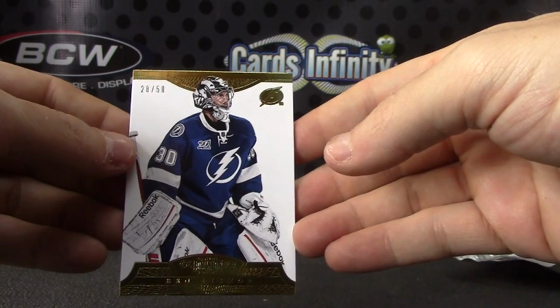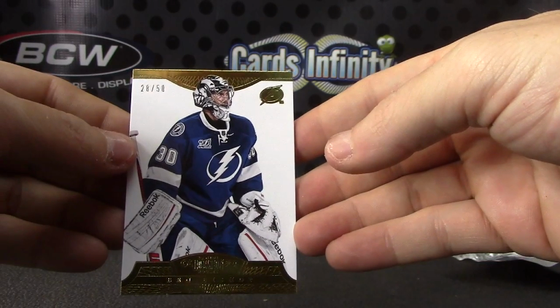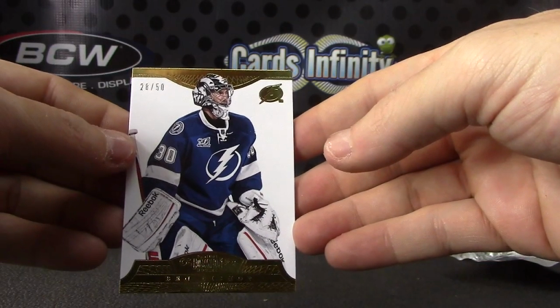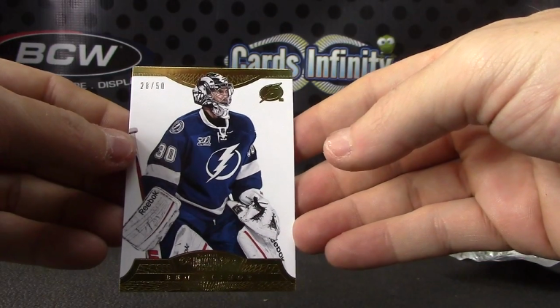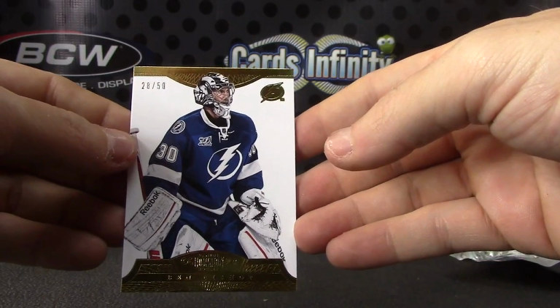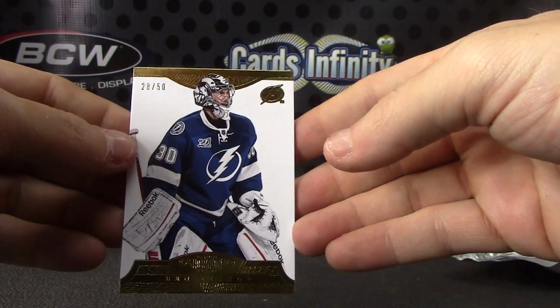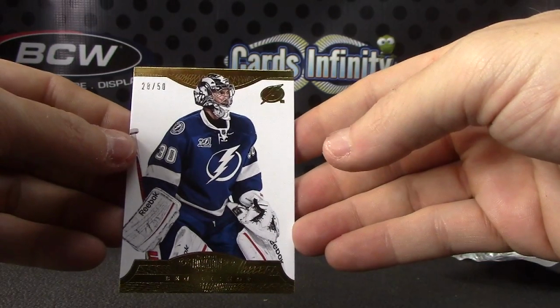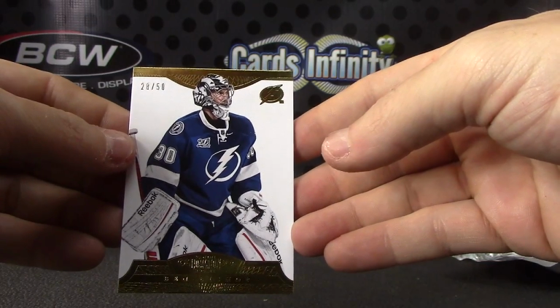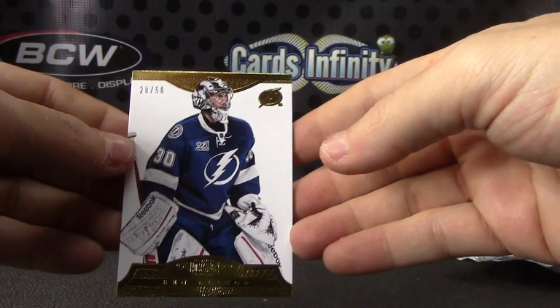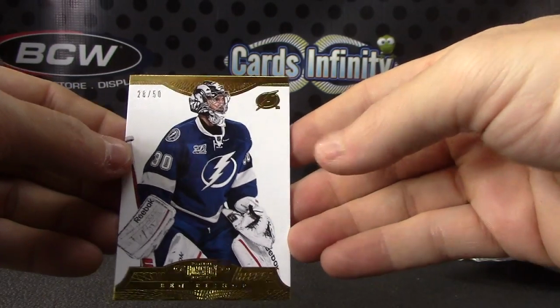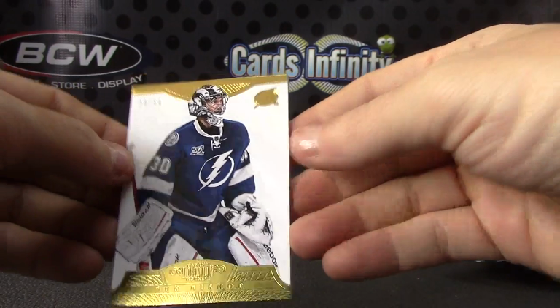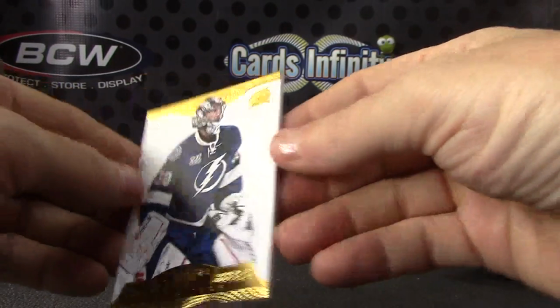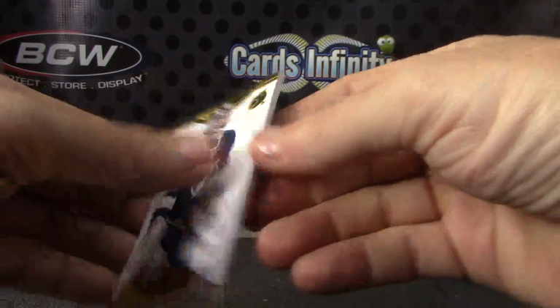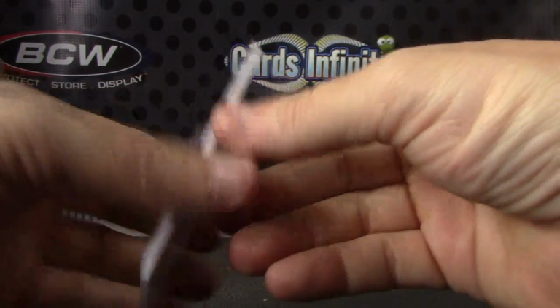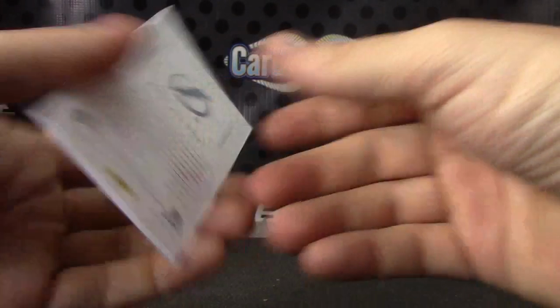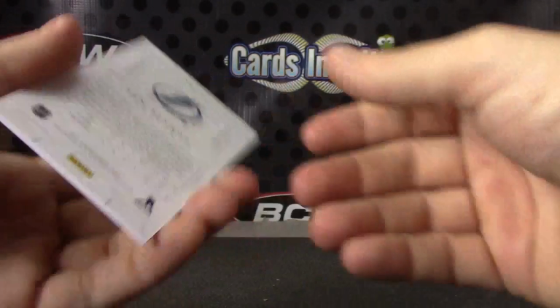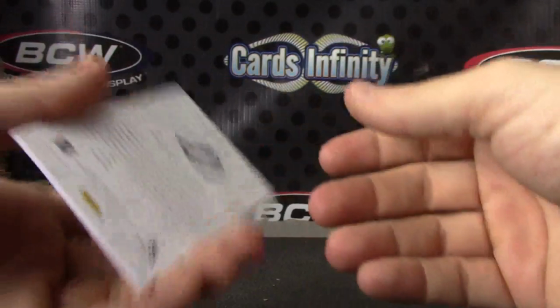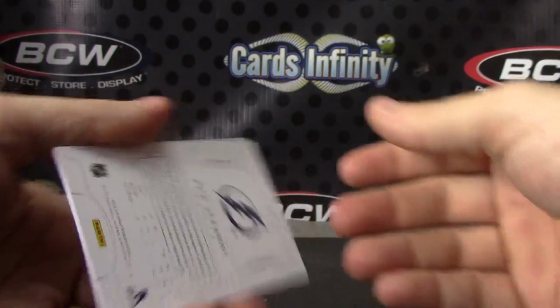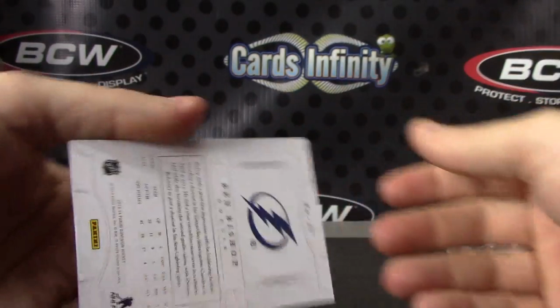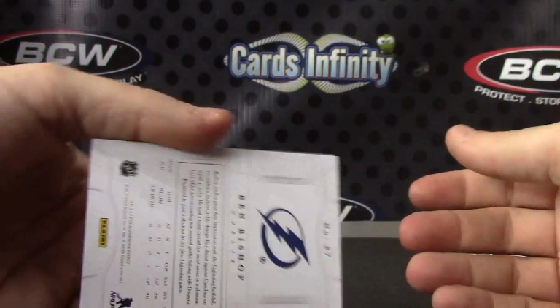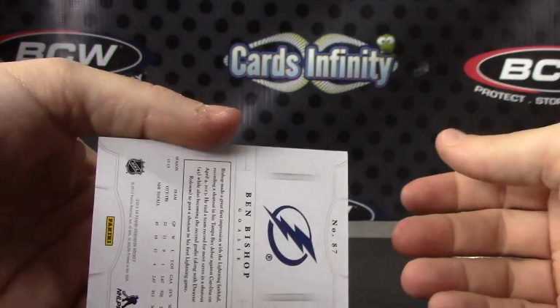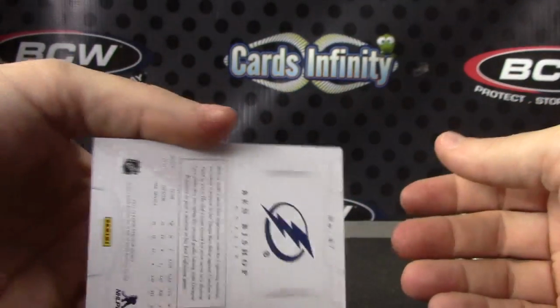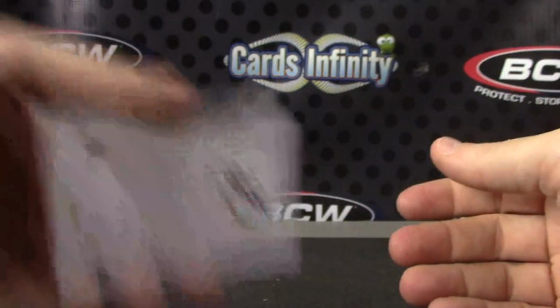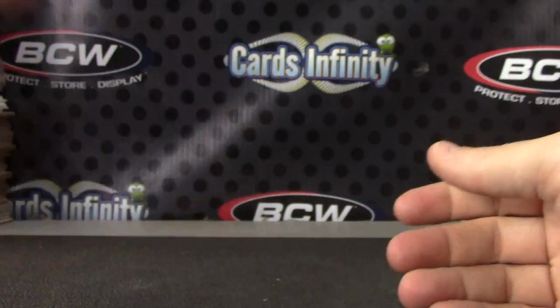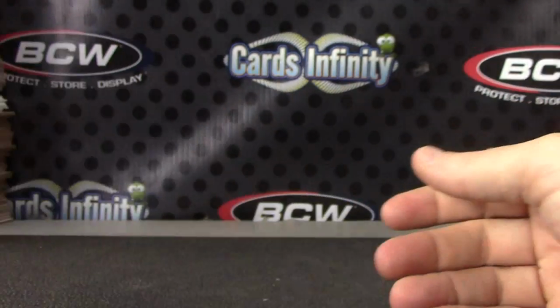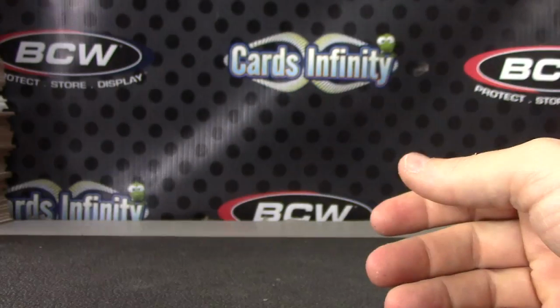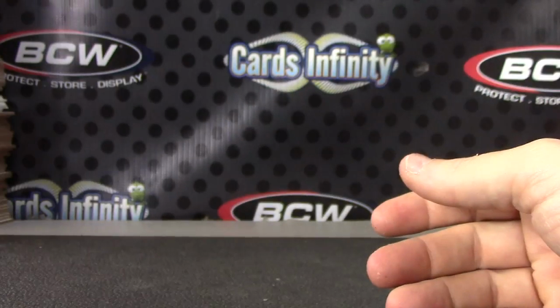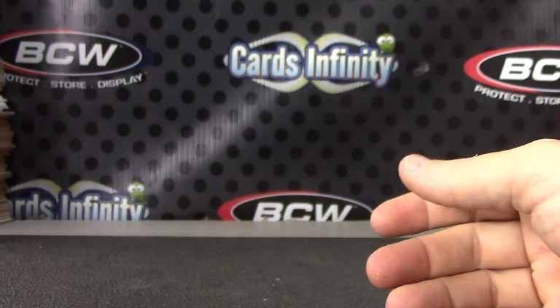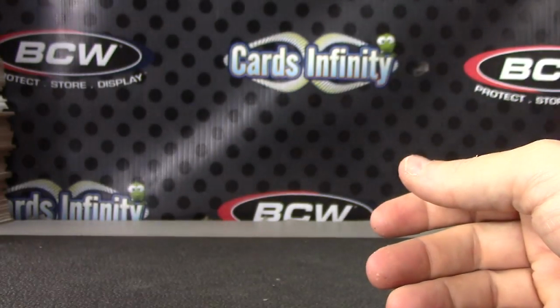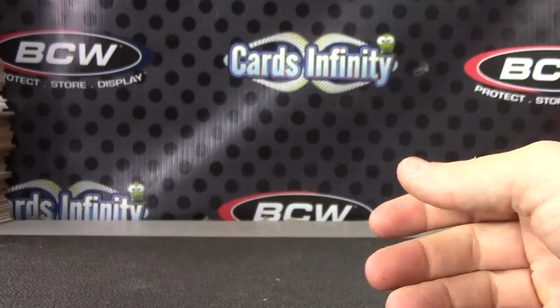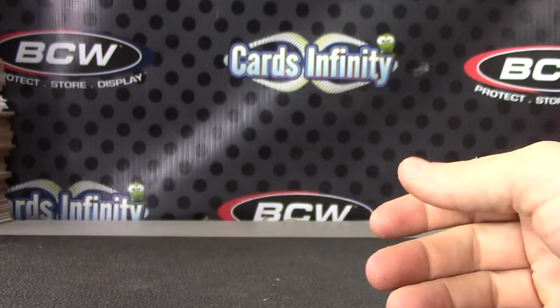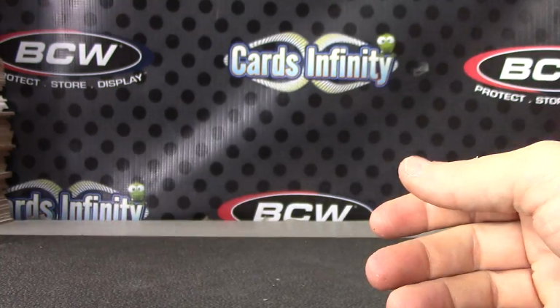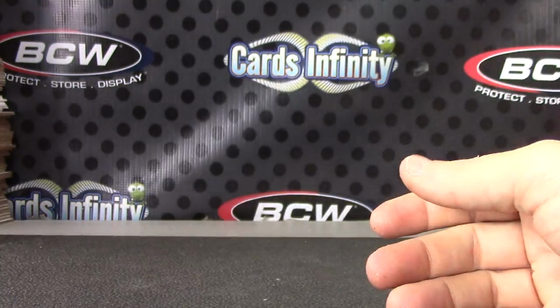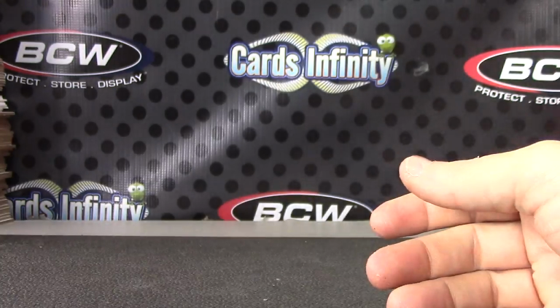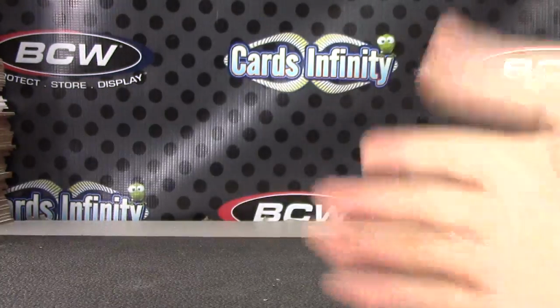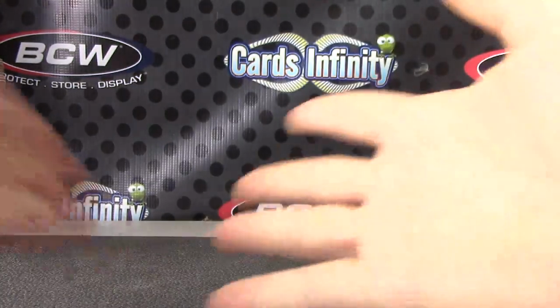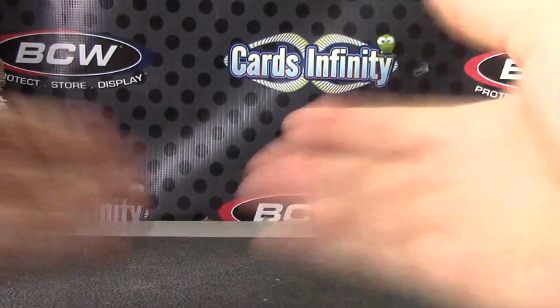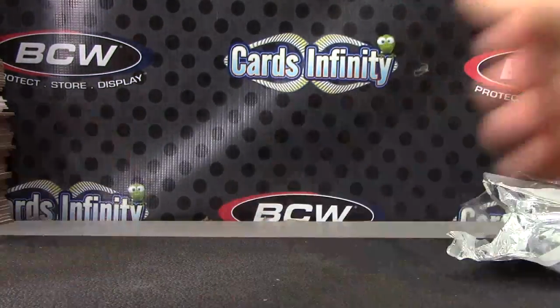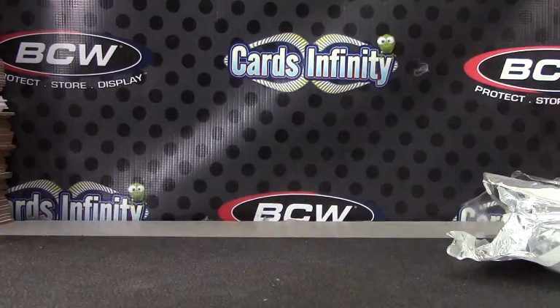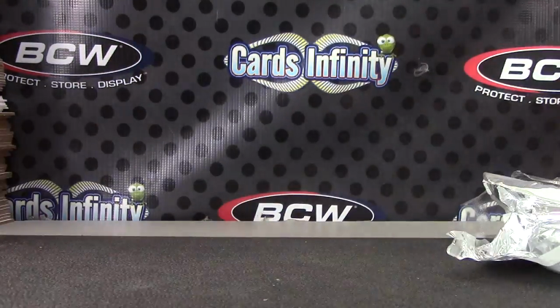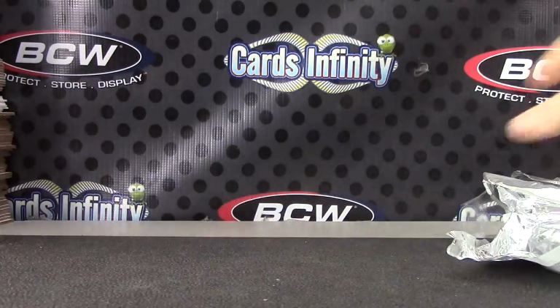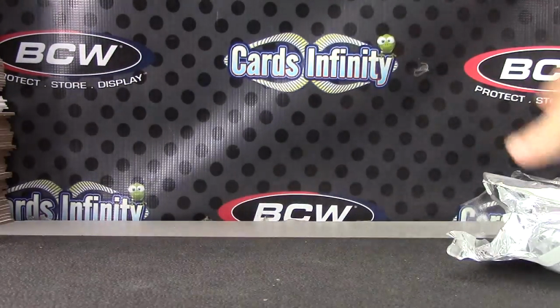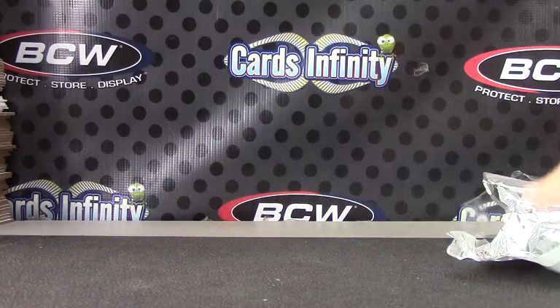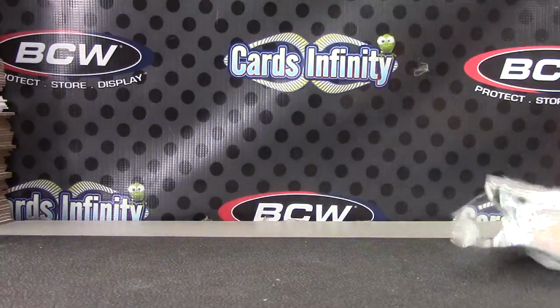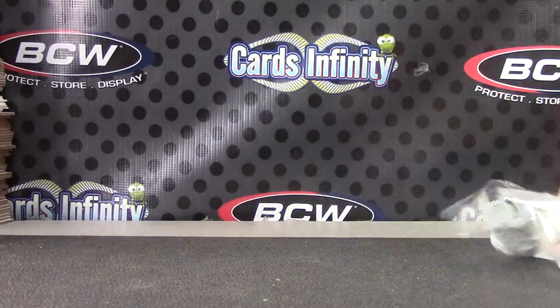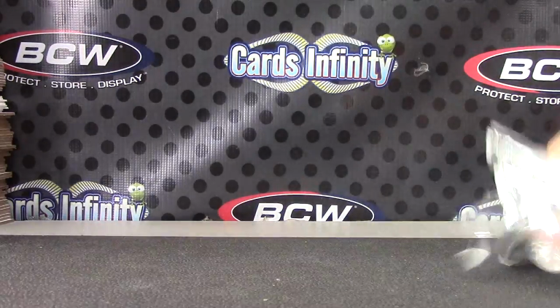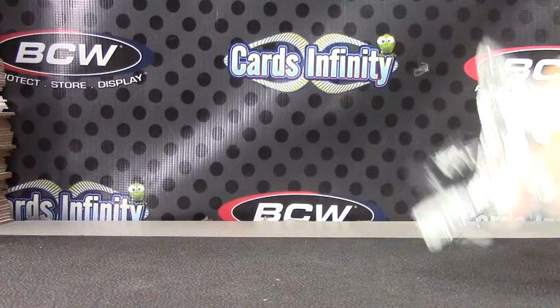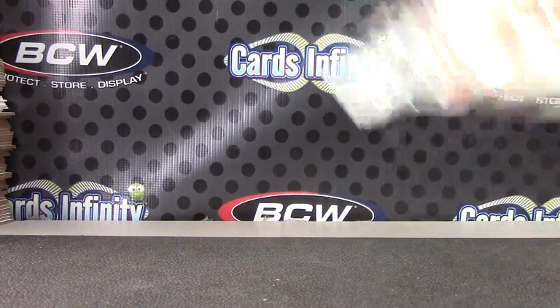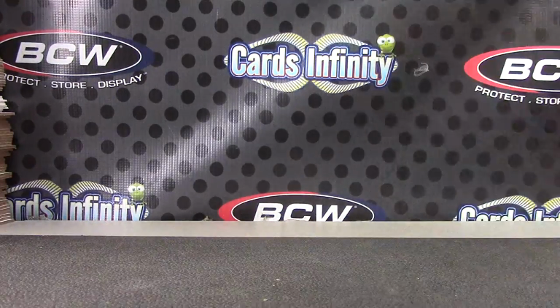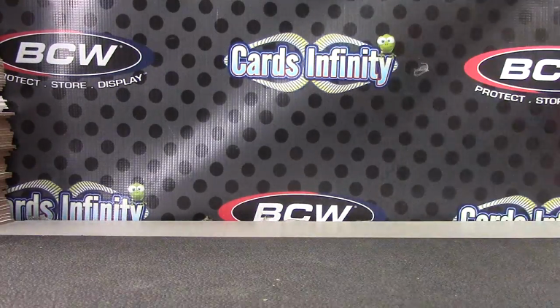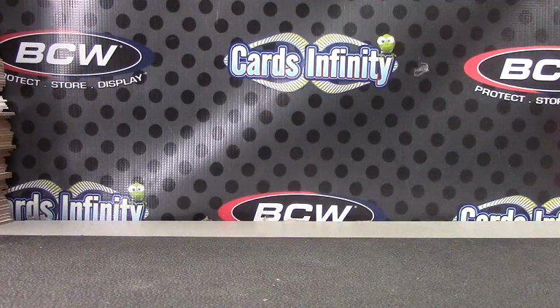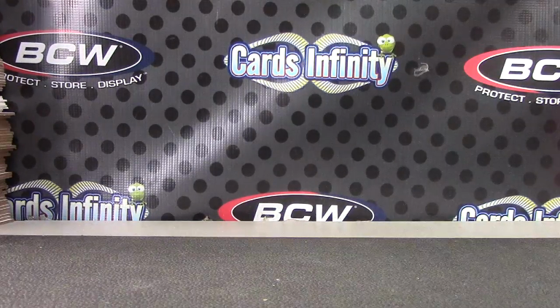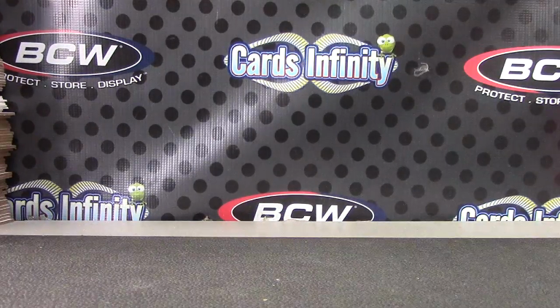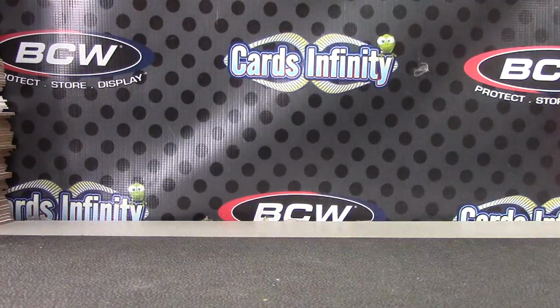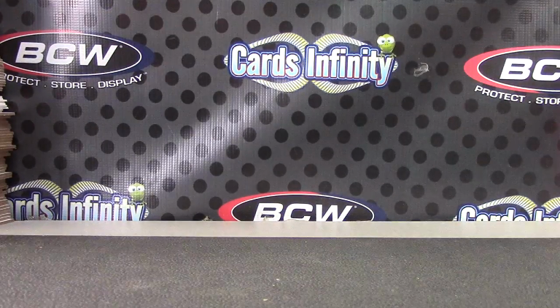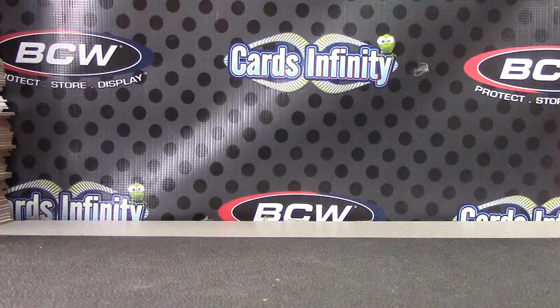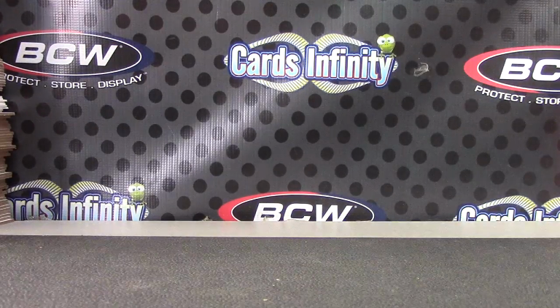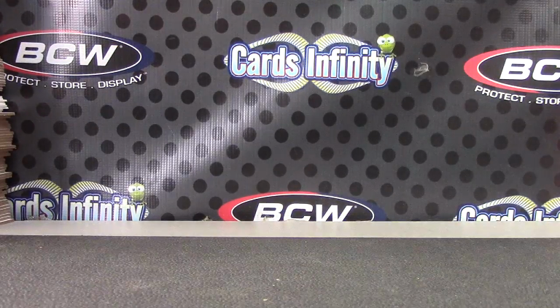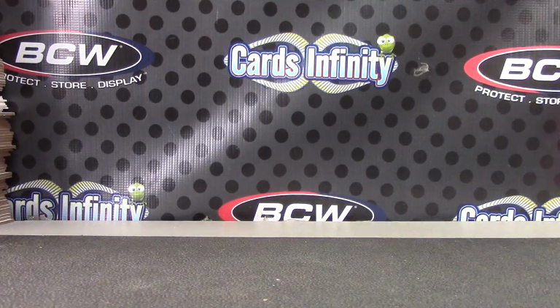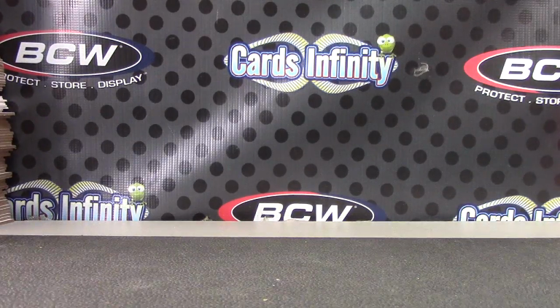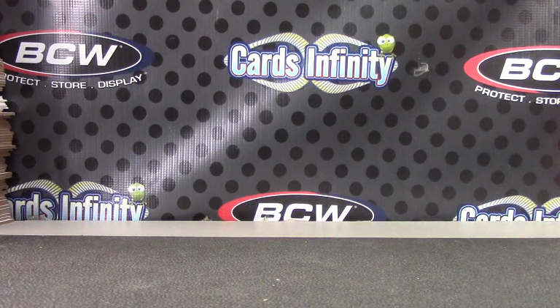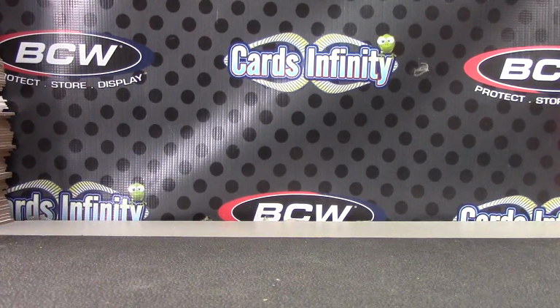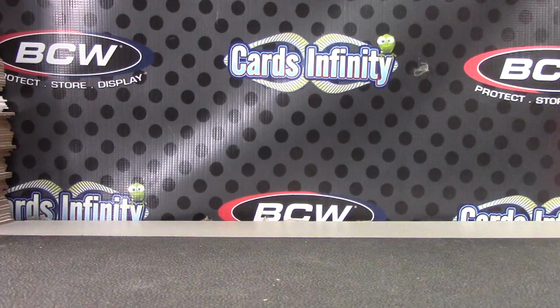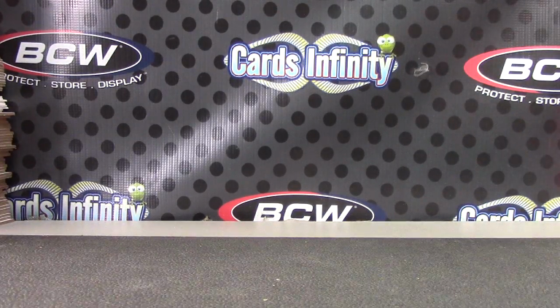All right, and there's the bat. That'll do it — appreciate it, Nick, as always, man. I'll get it out.